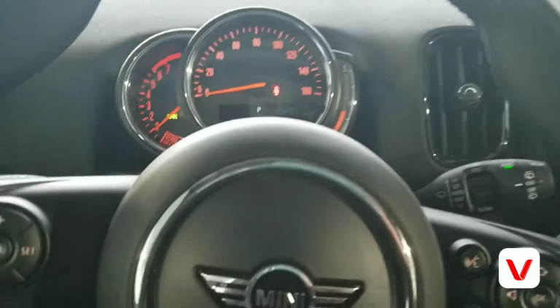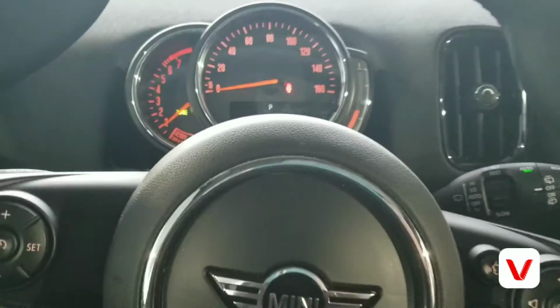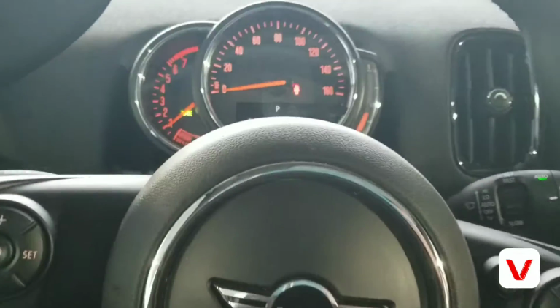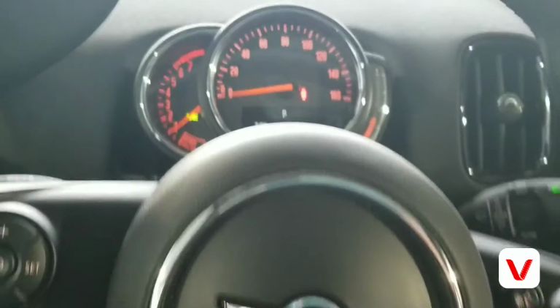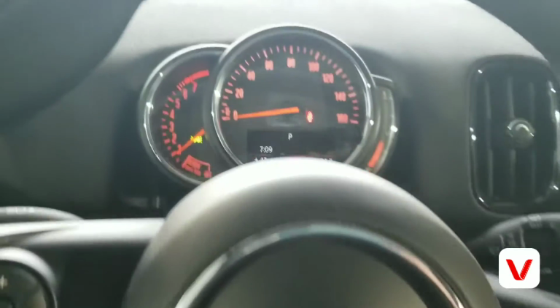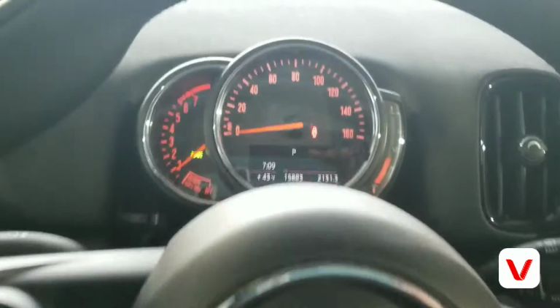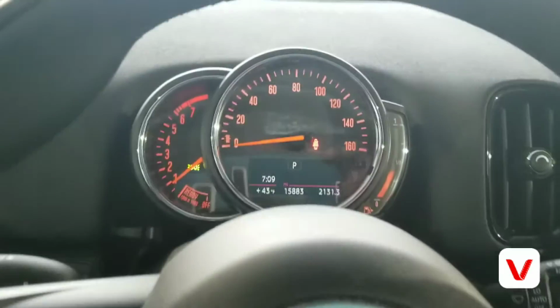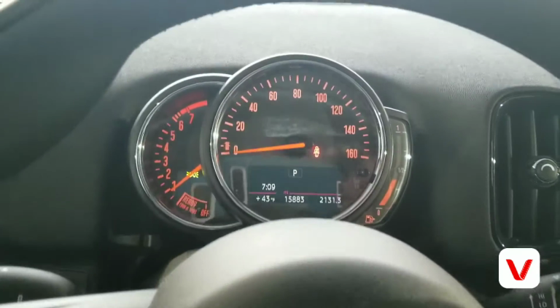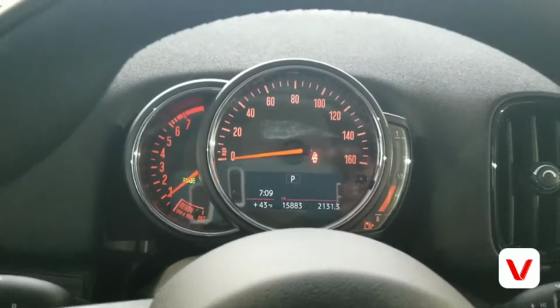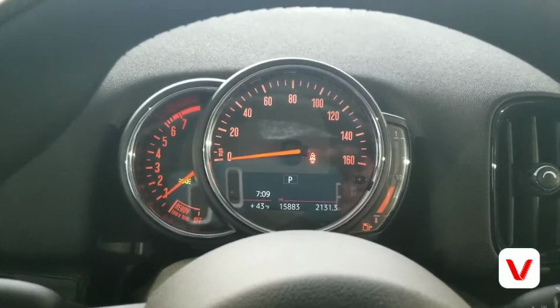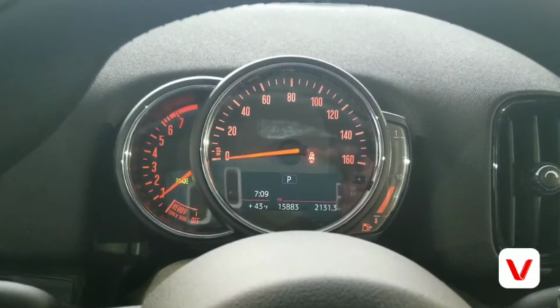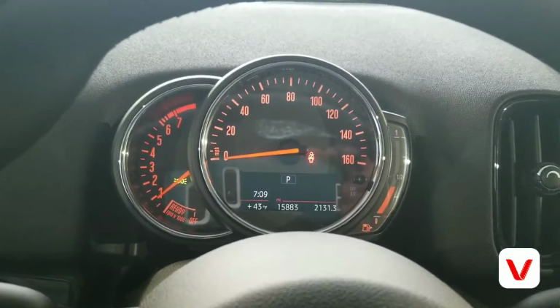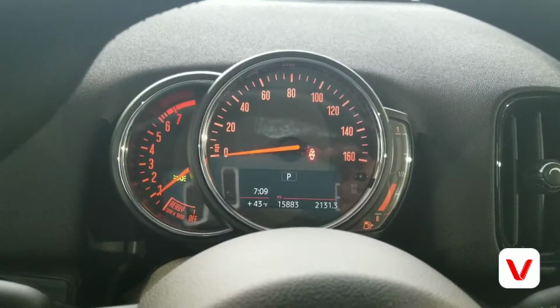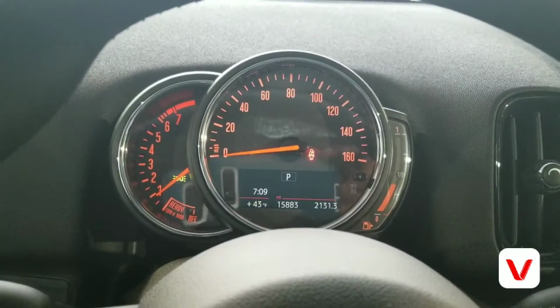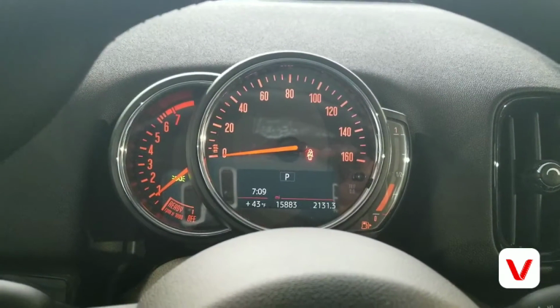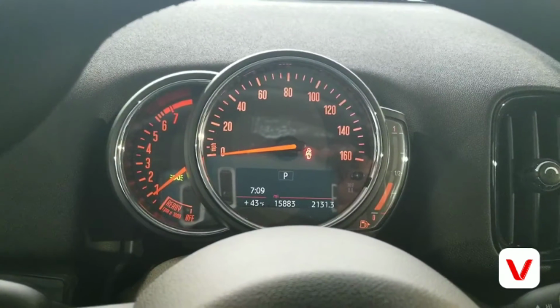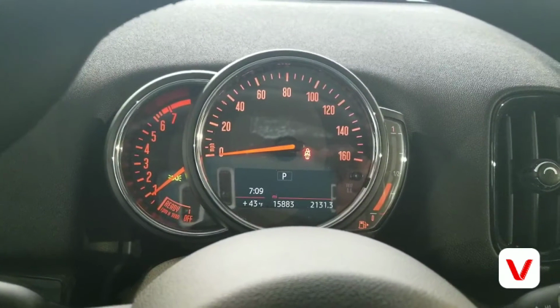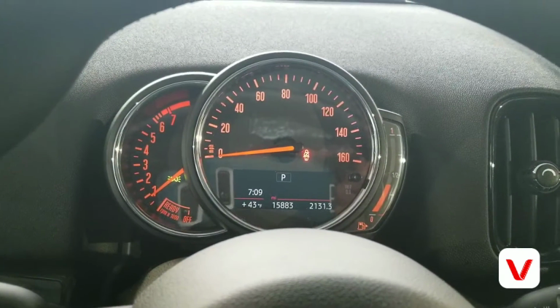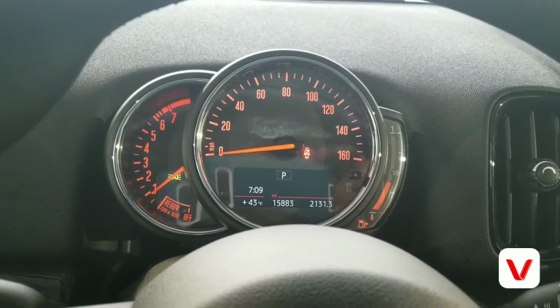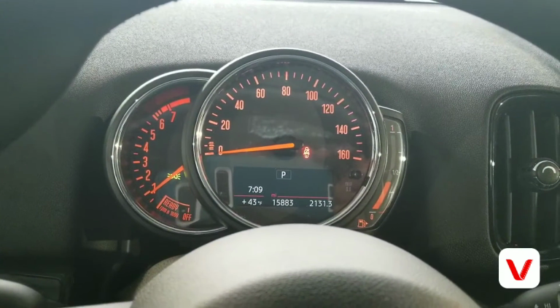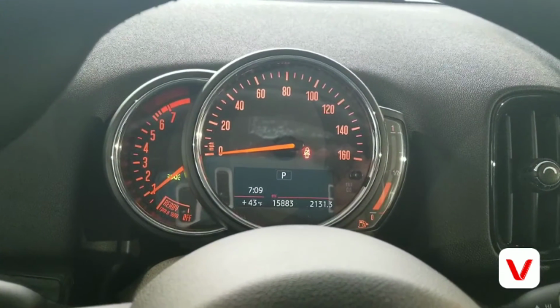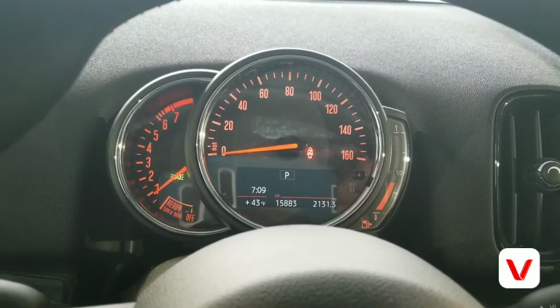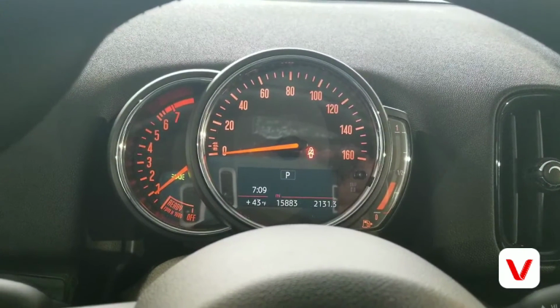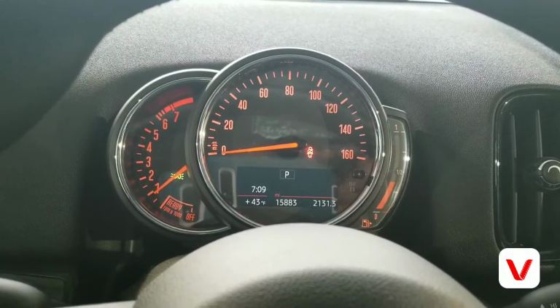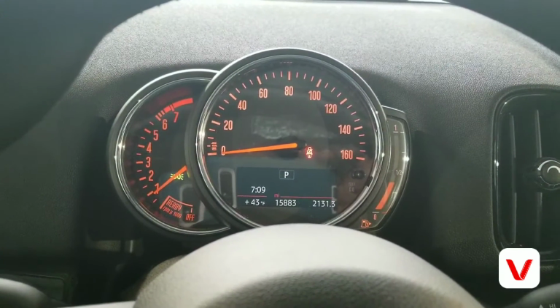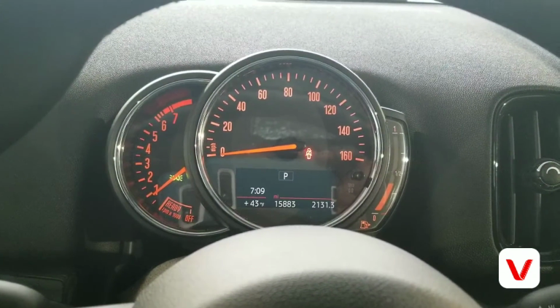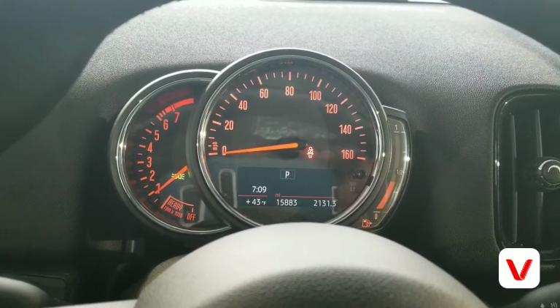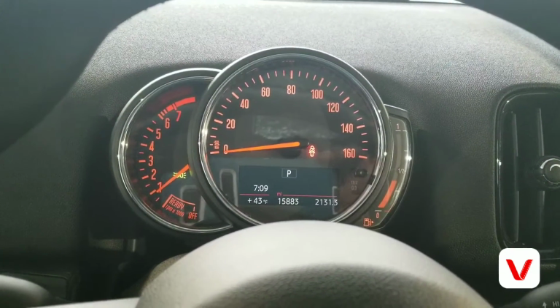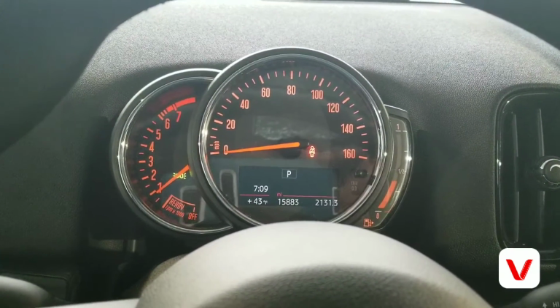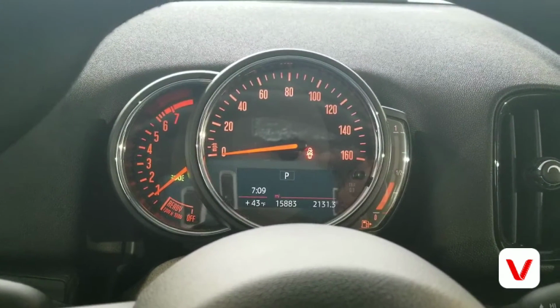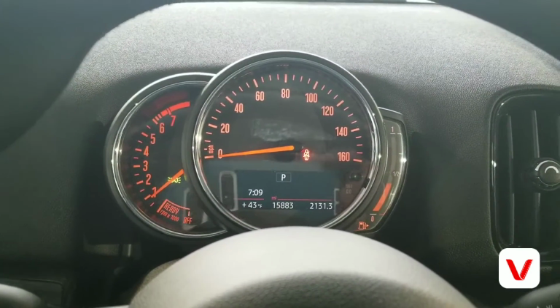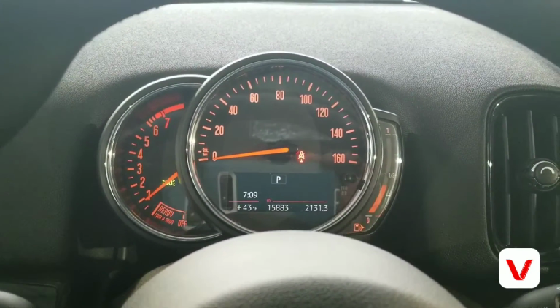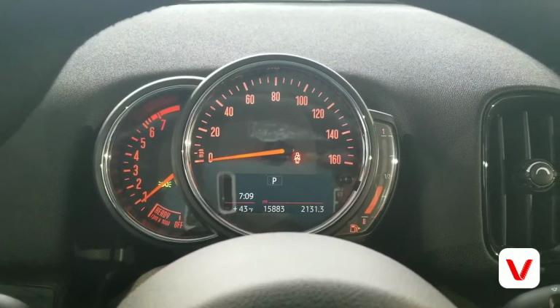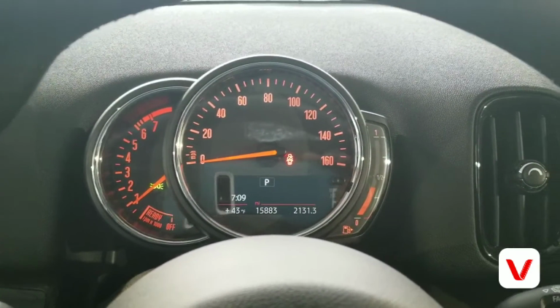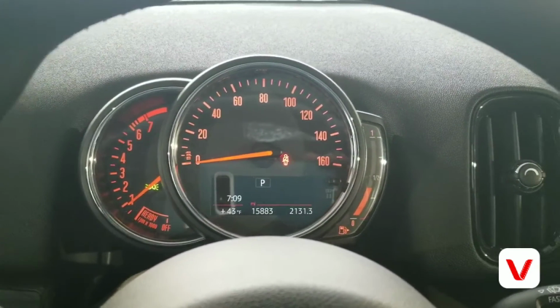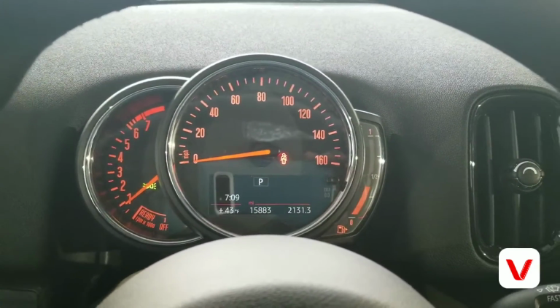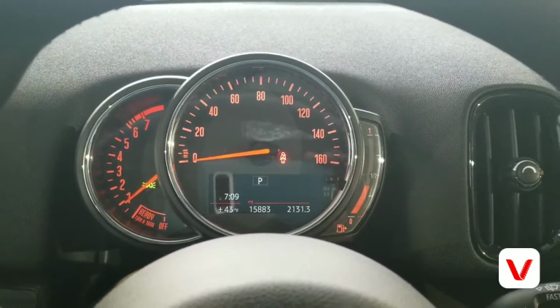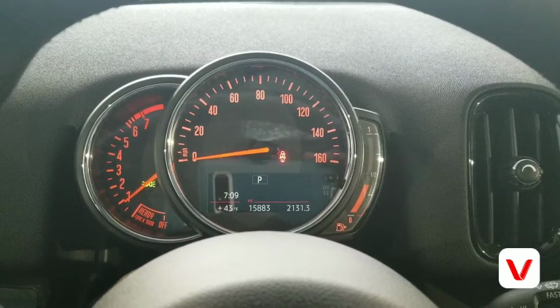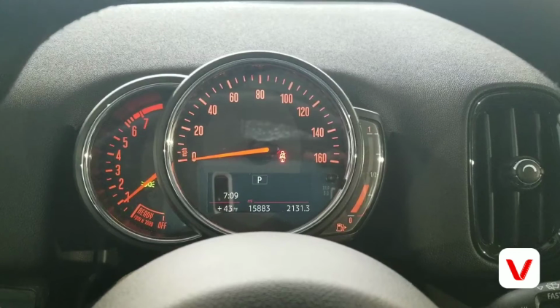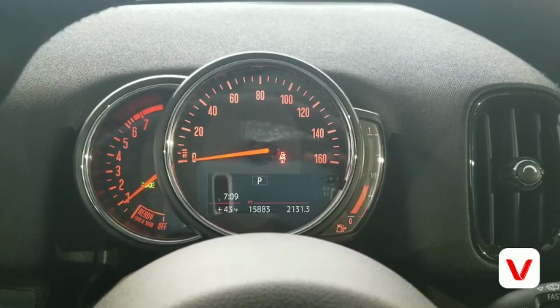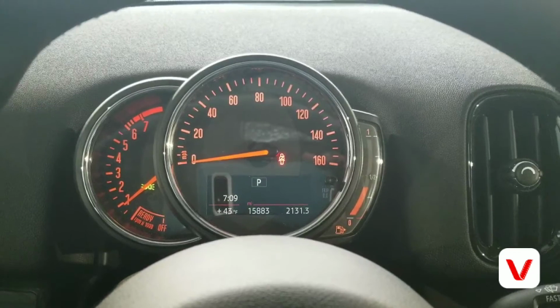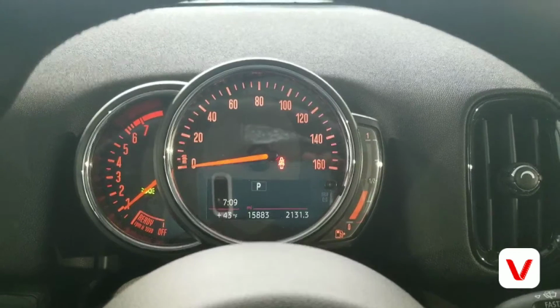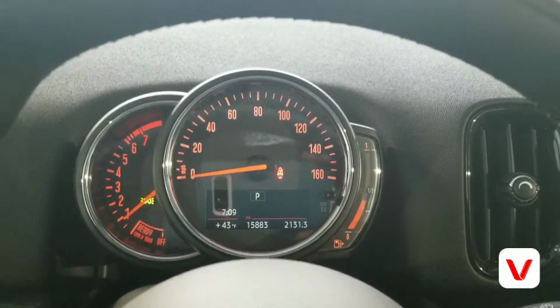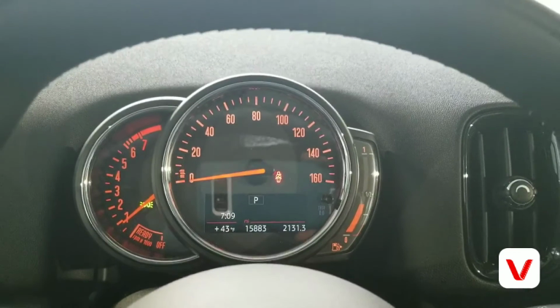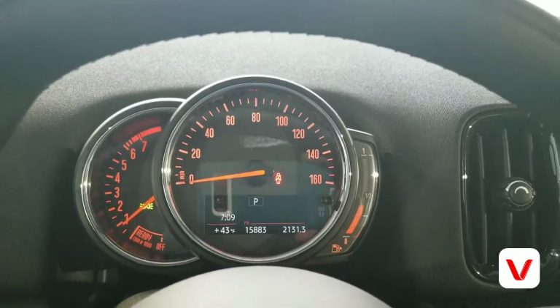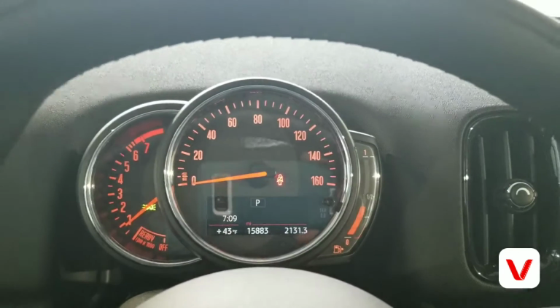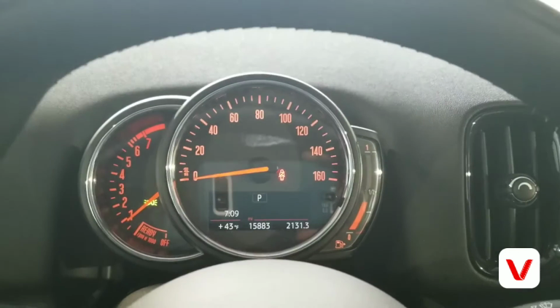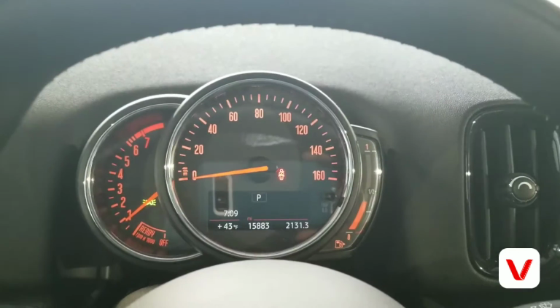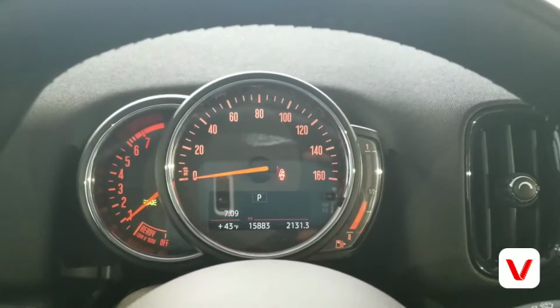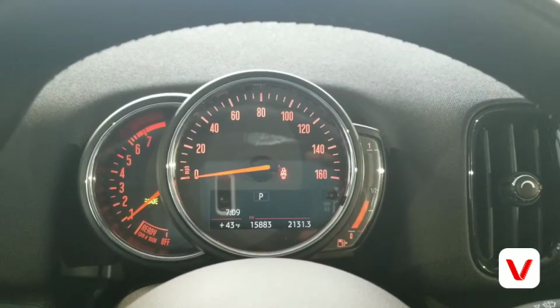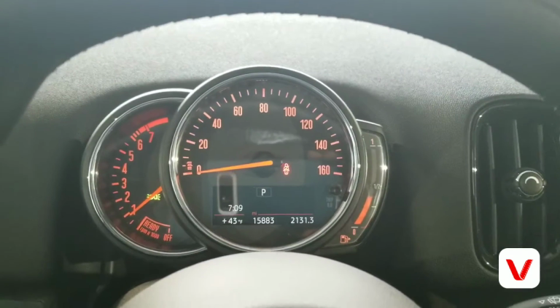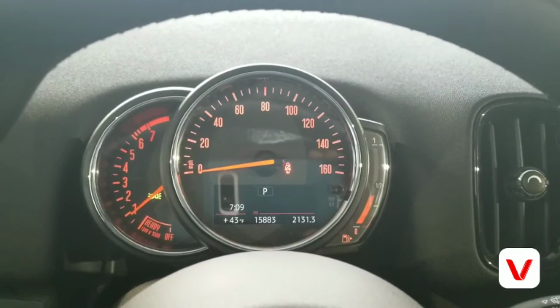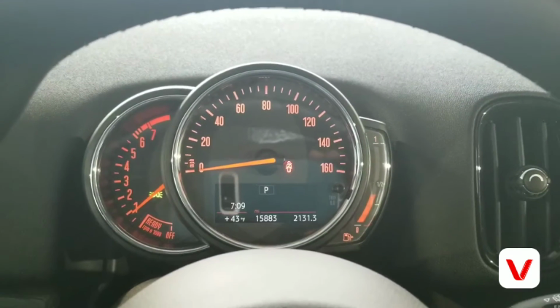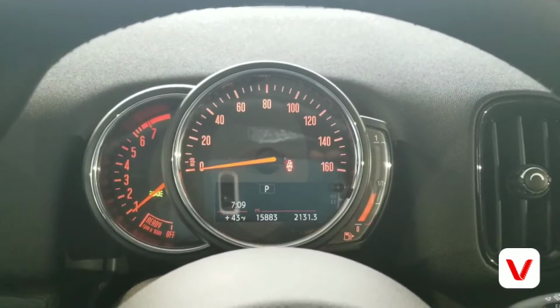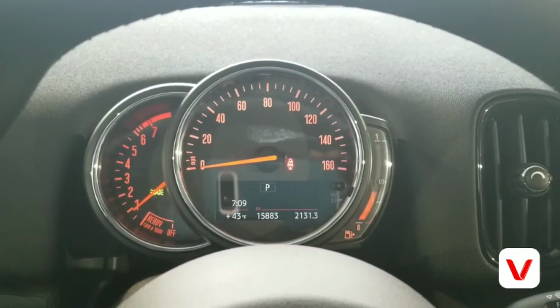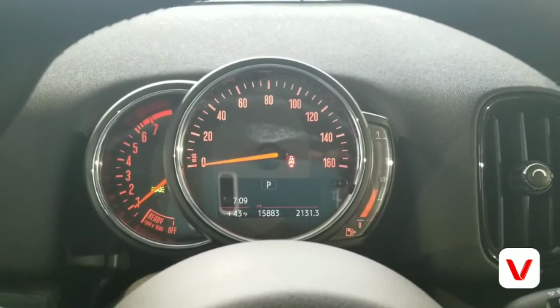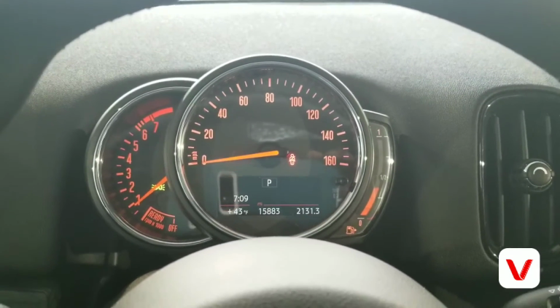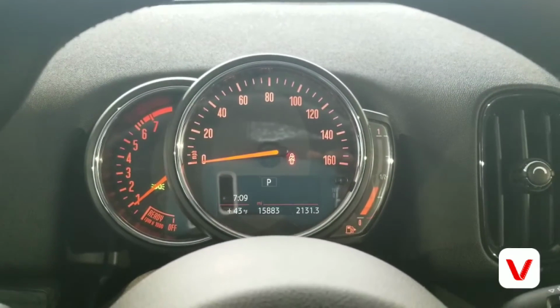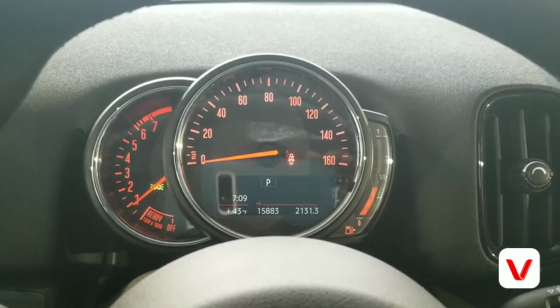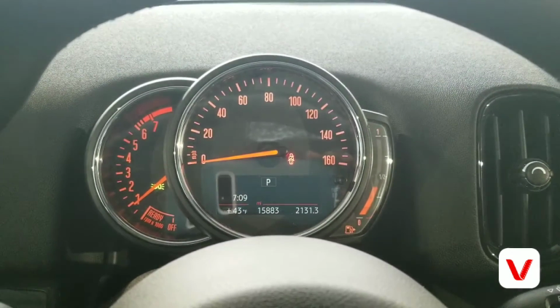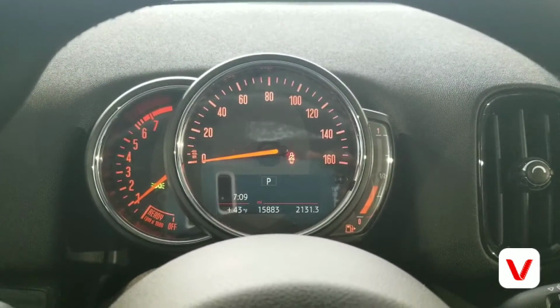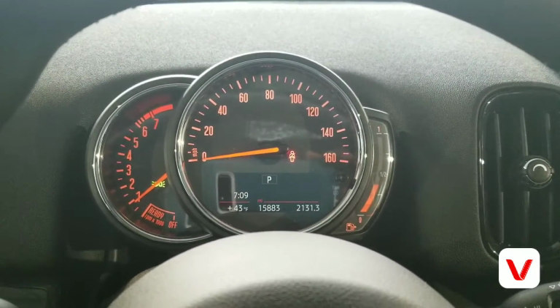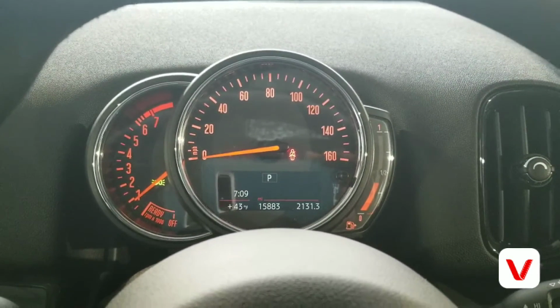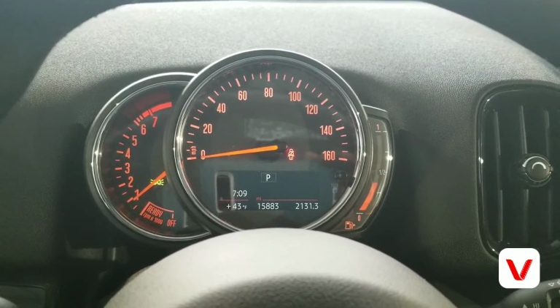It only has 15,883 miles on it. As you can see, it's 43 degrees outside.